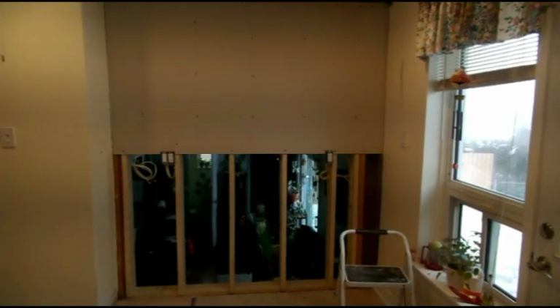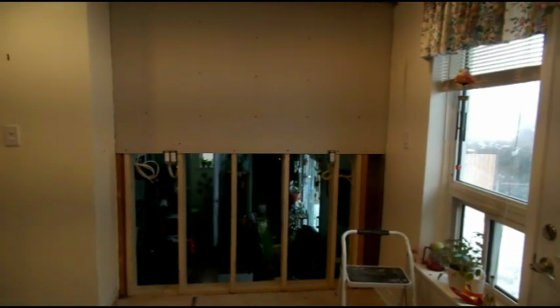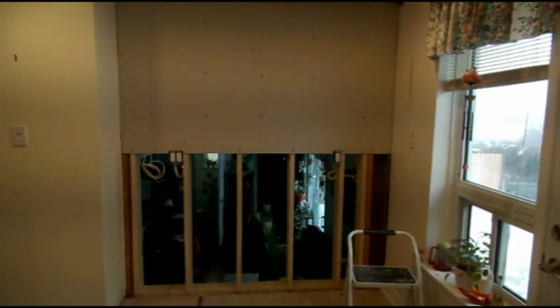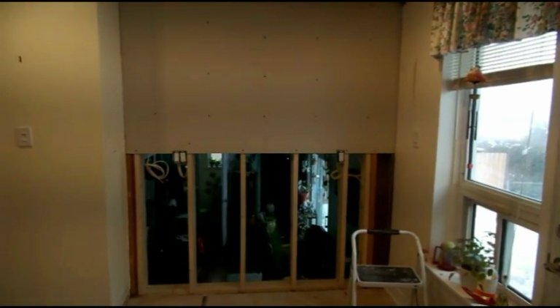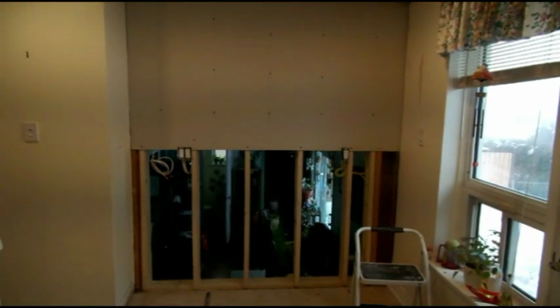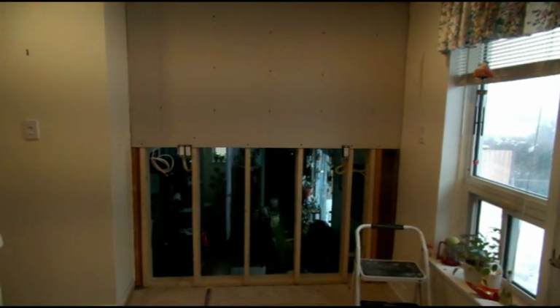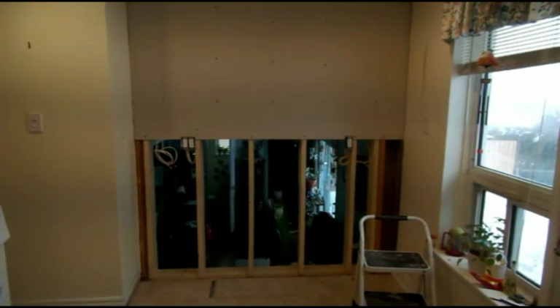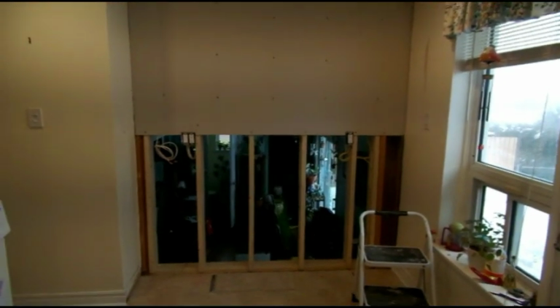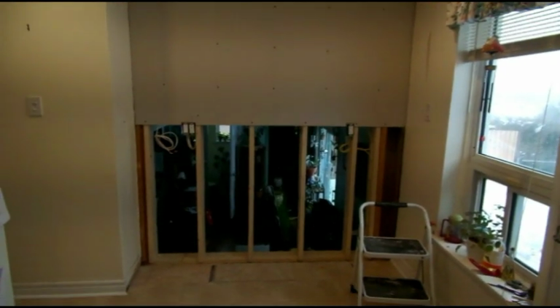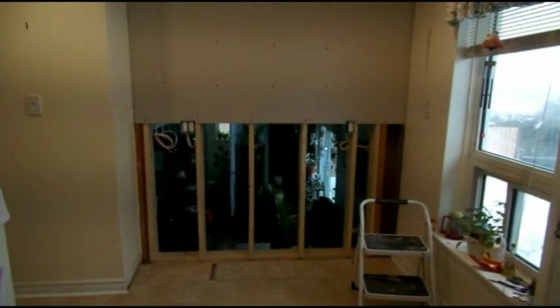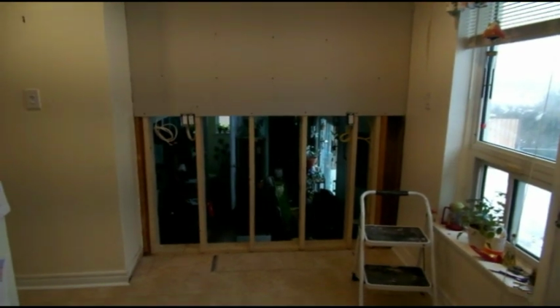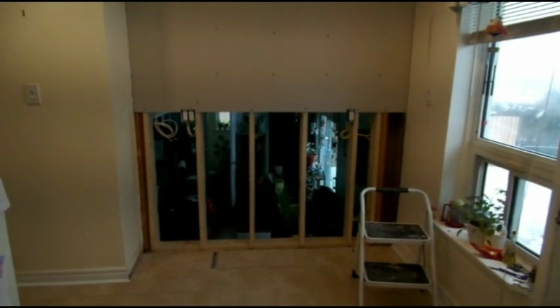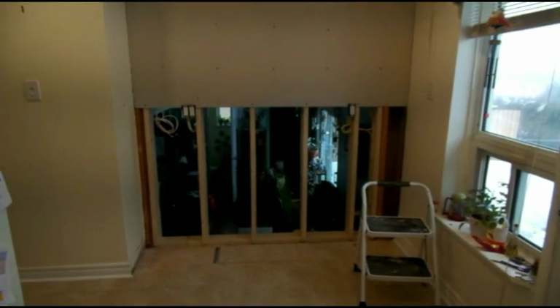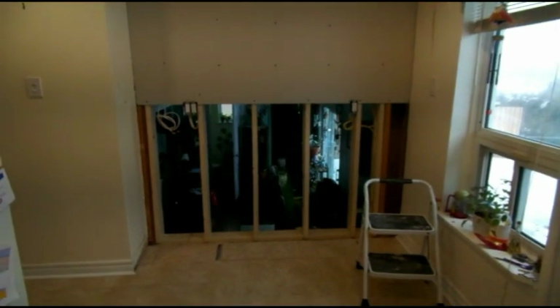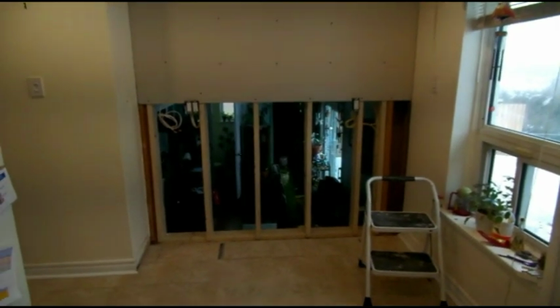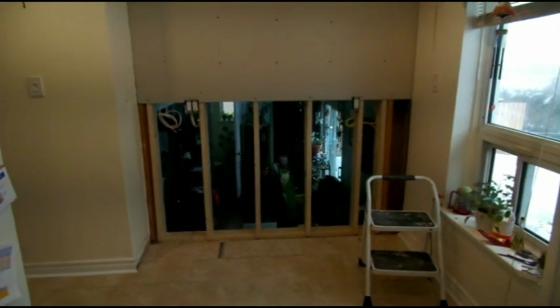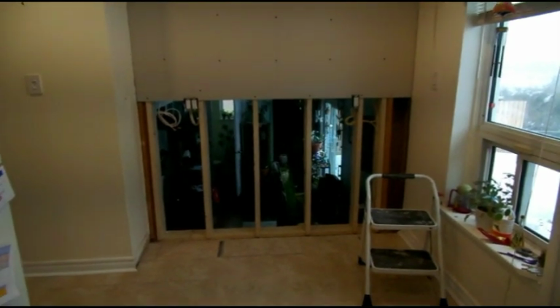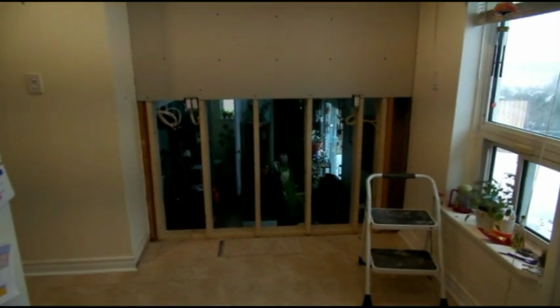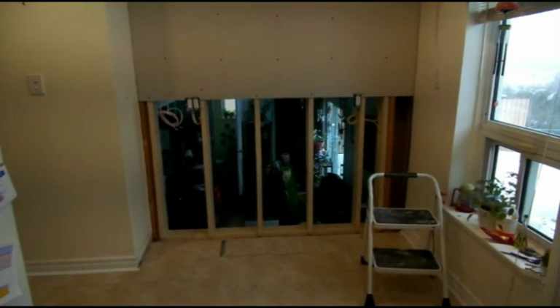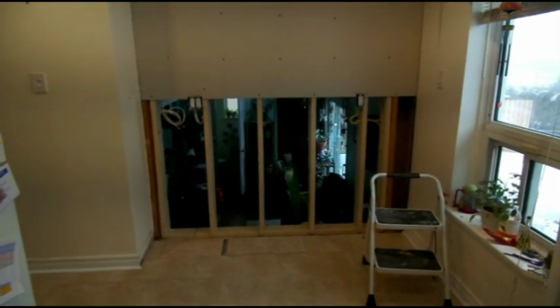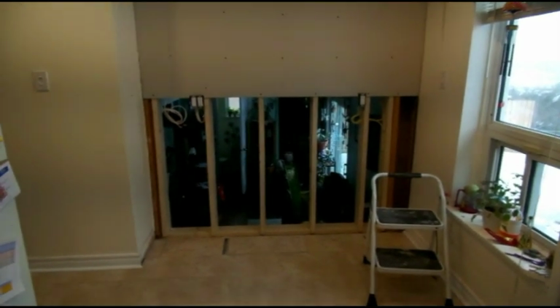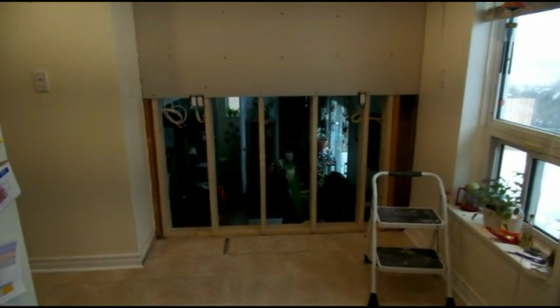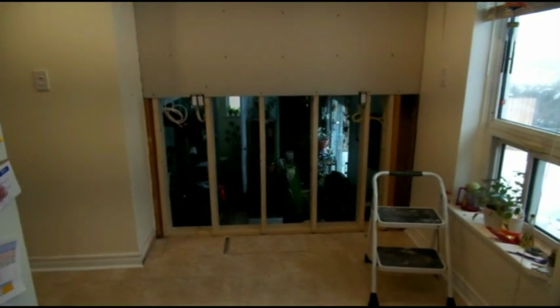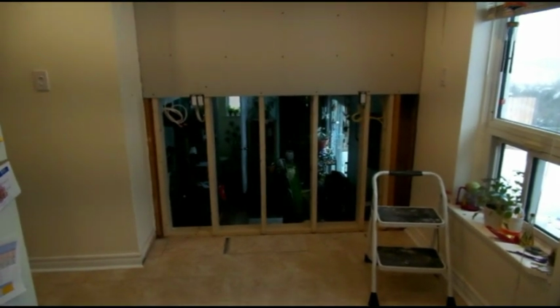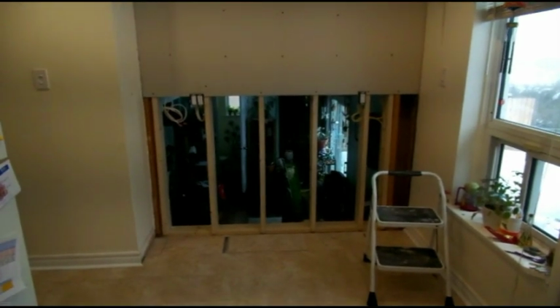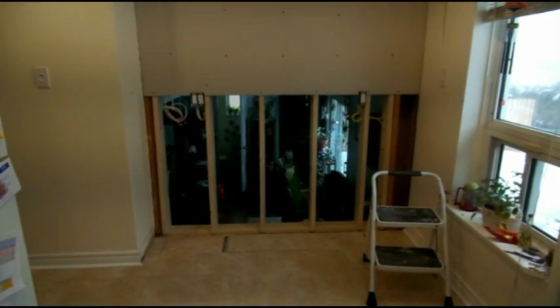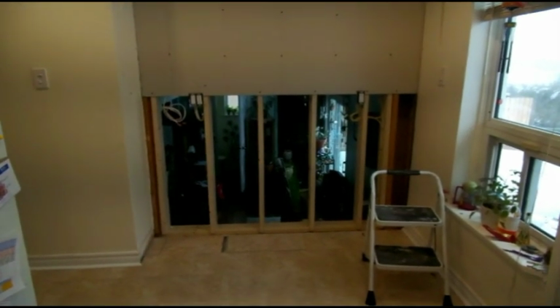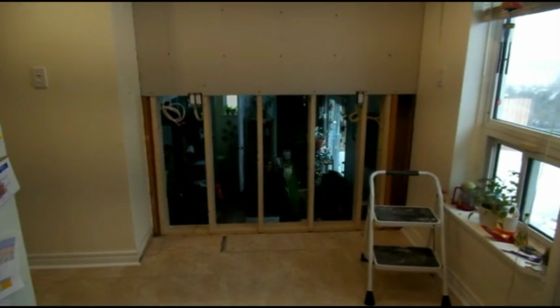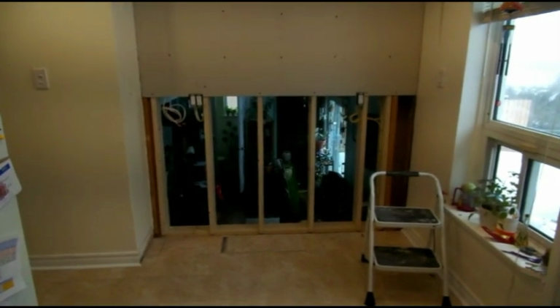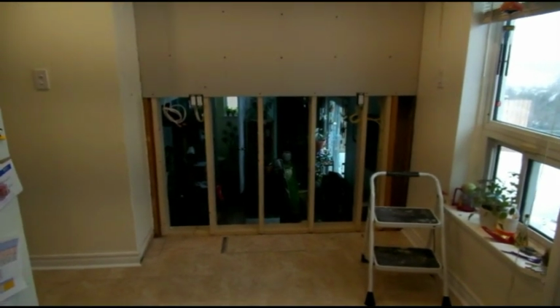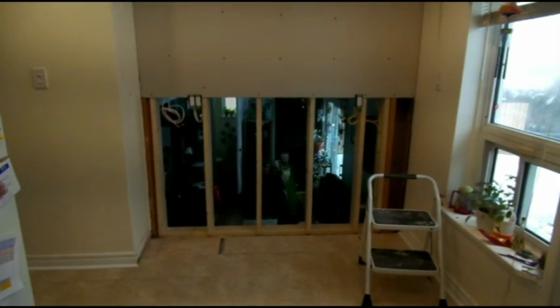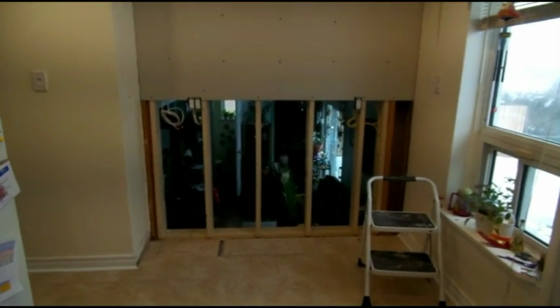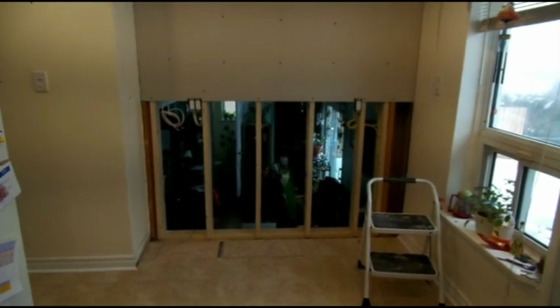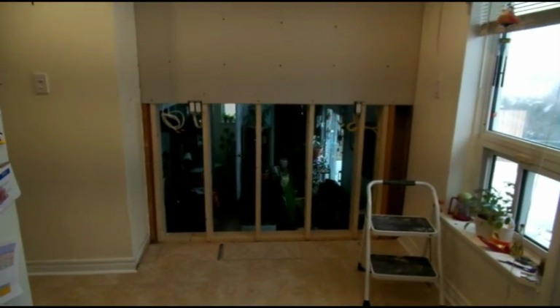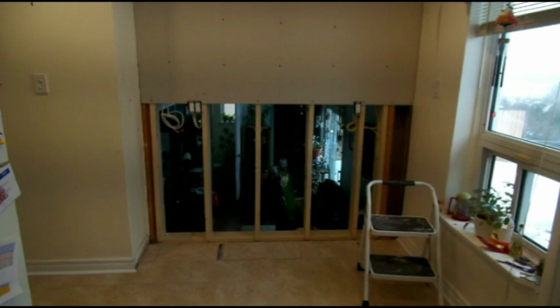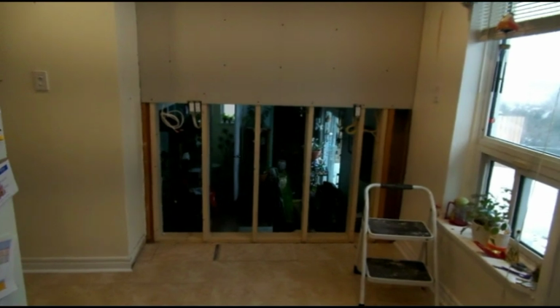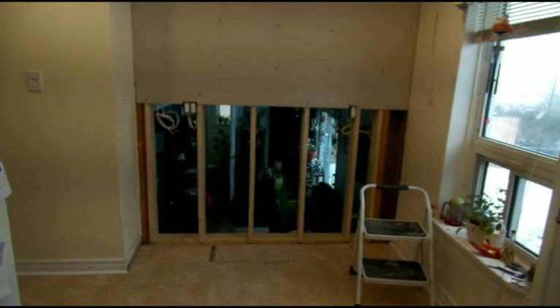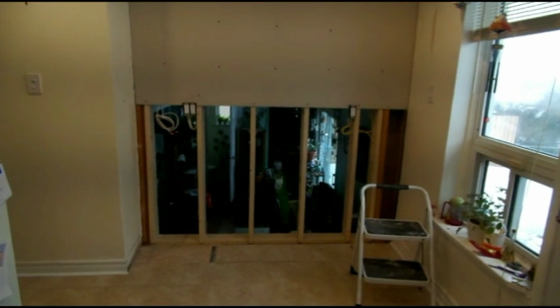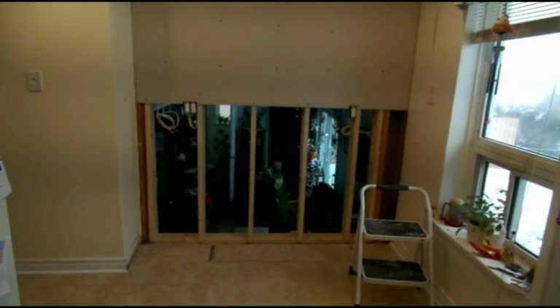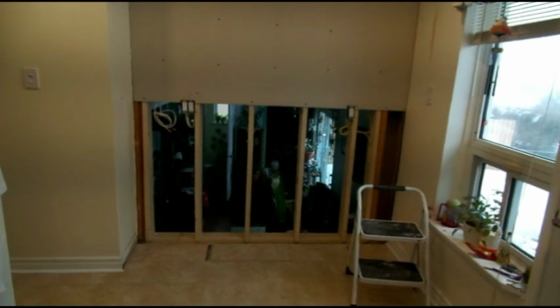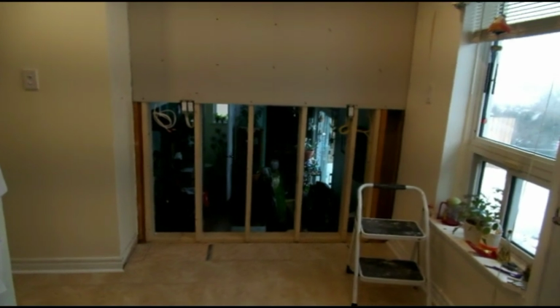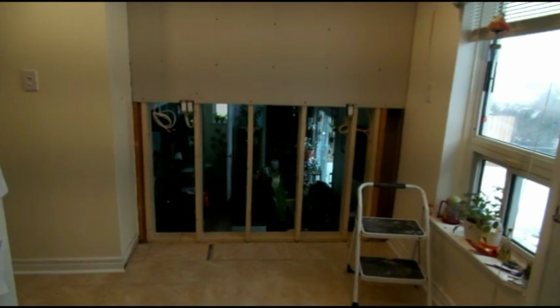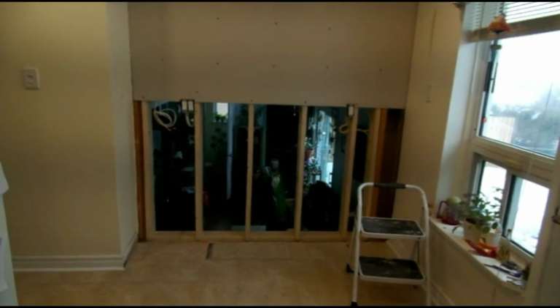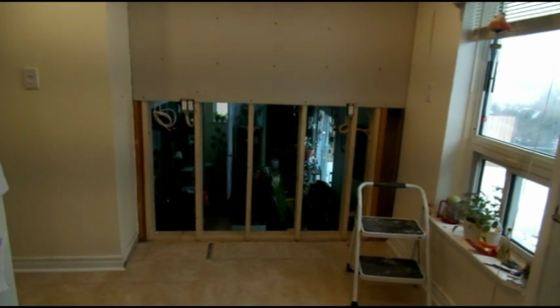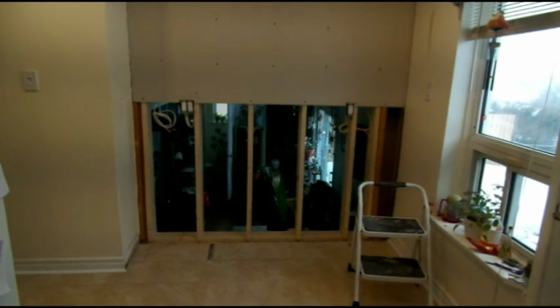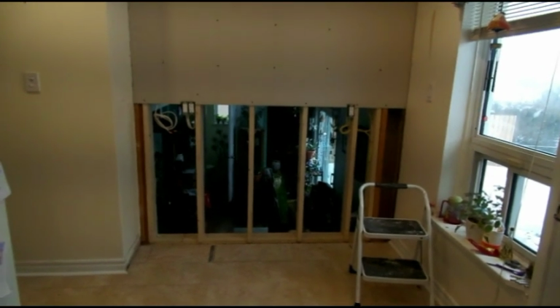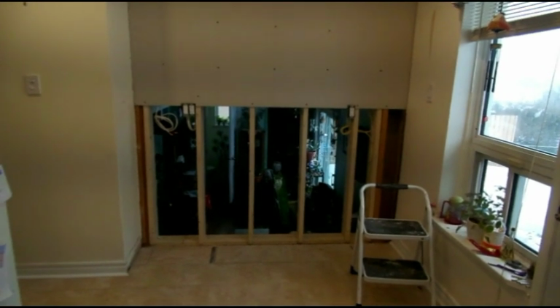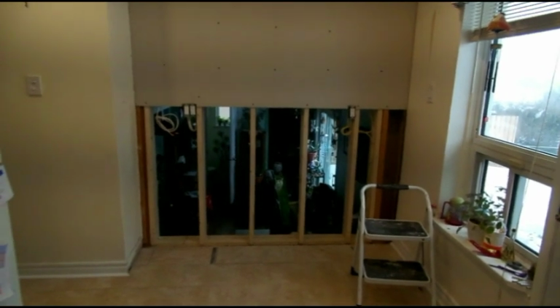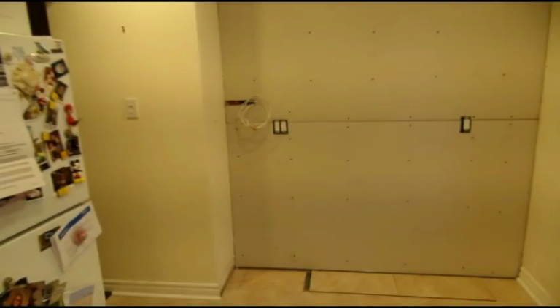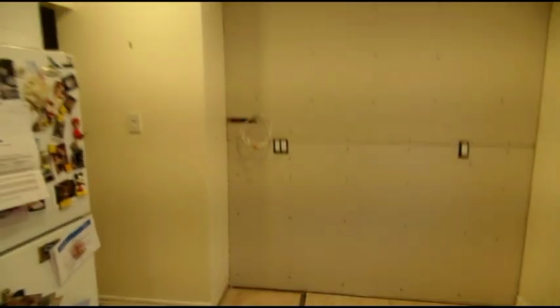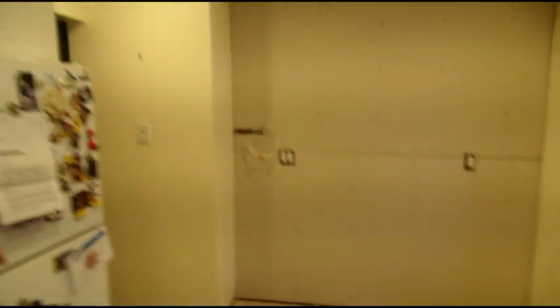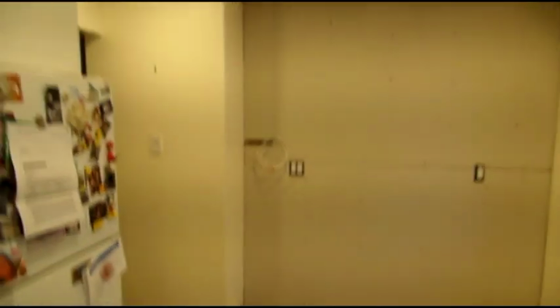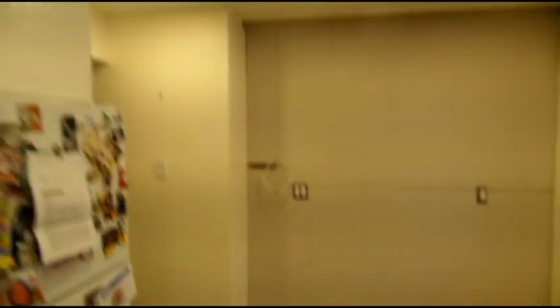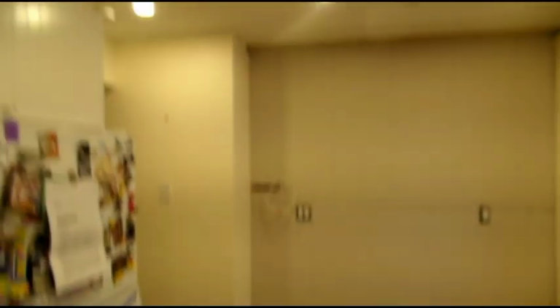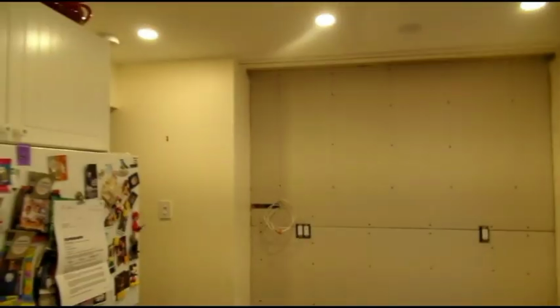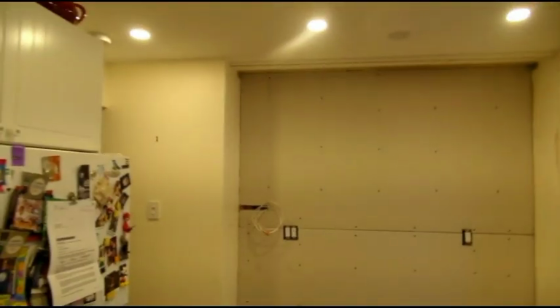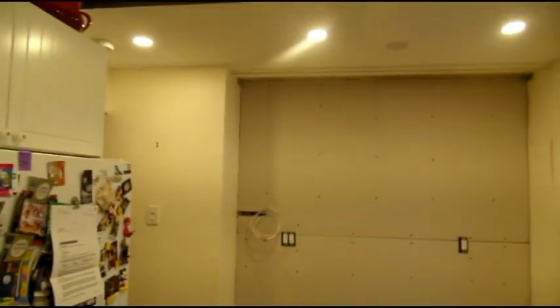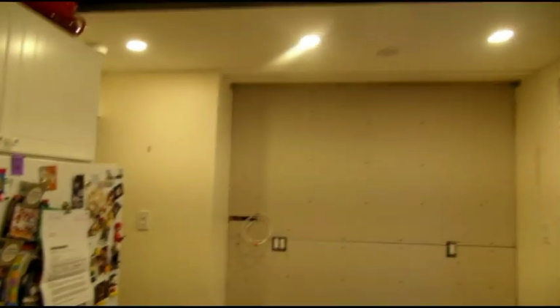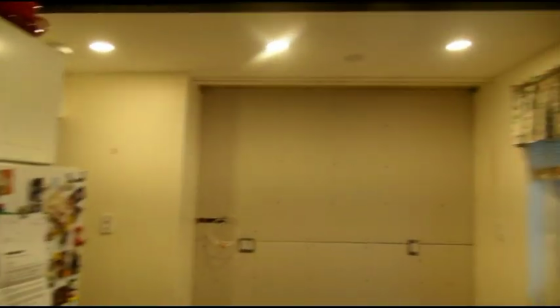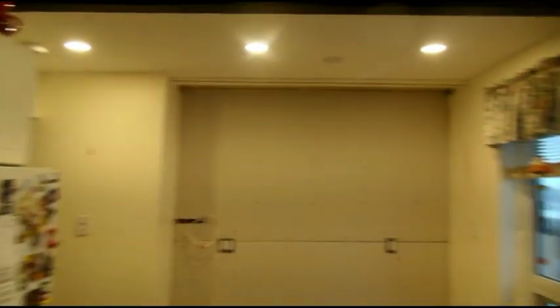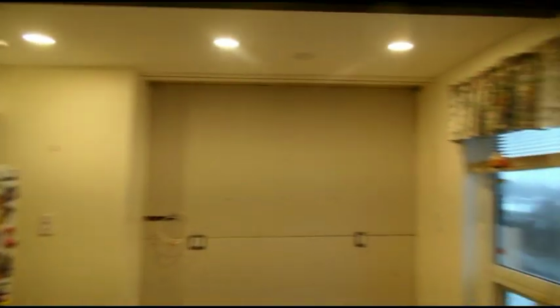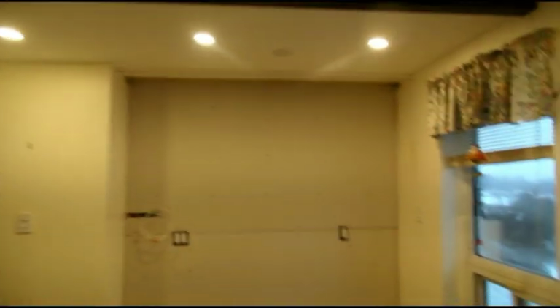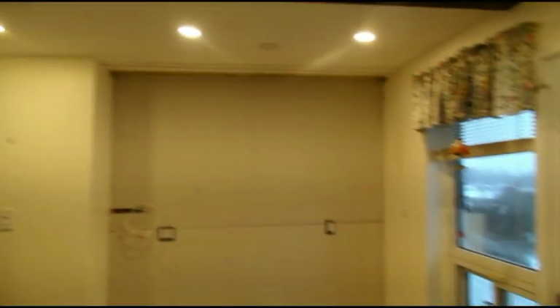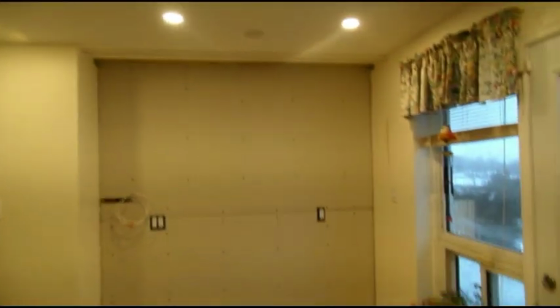First piece of drywall. Now we're going to shut down the bottom and then the hole is gone. Well there we are, no more hole.